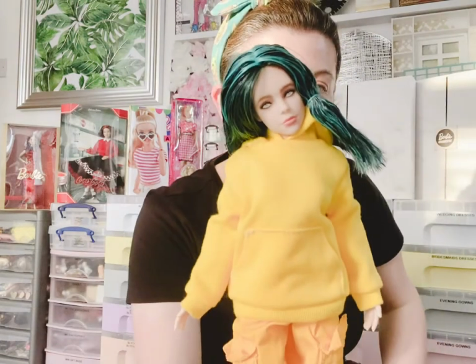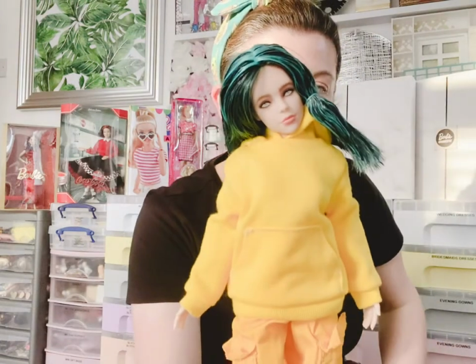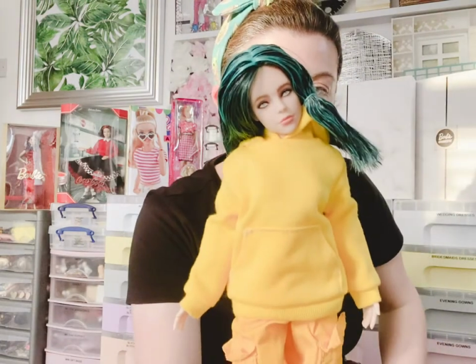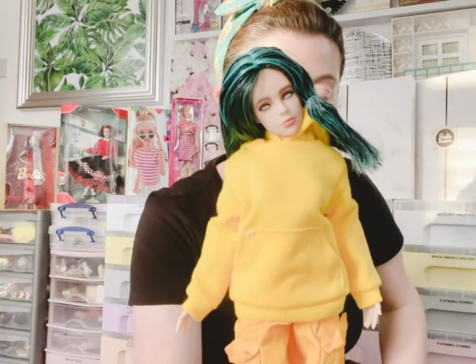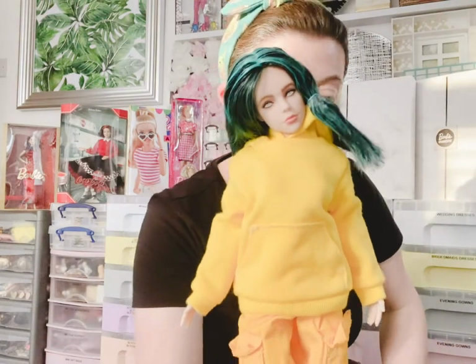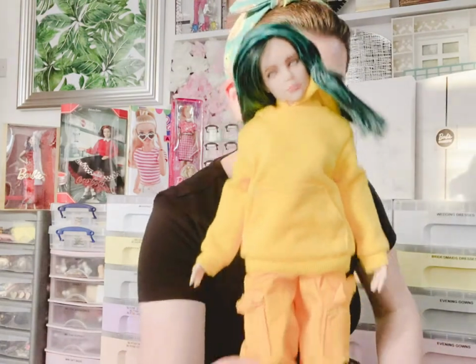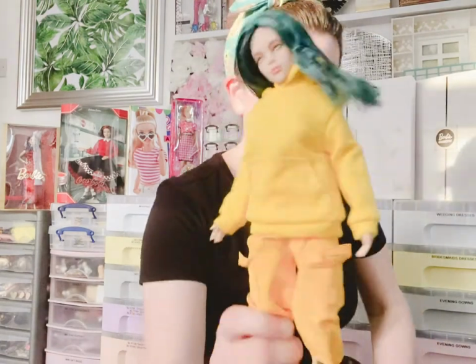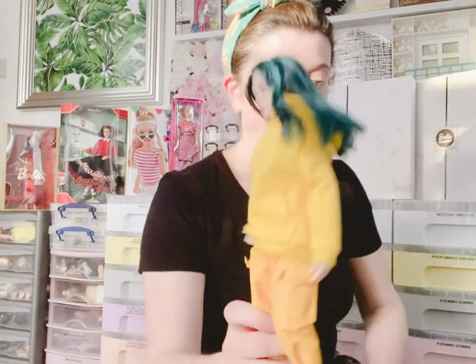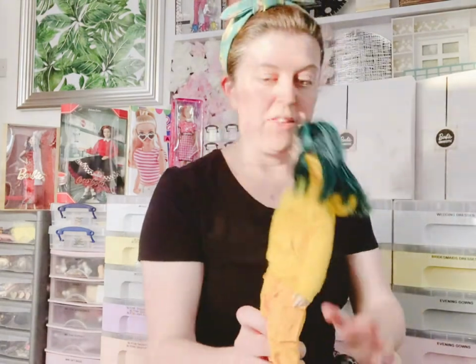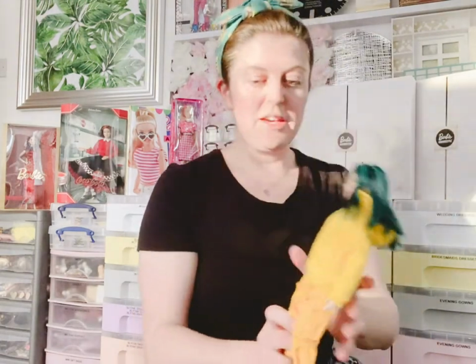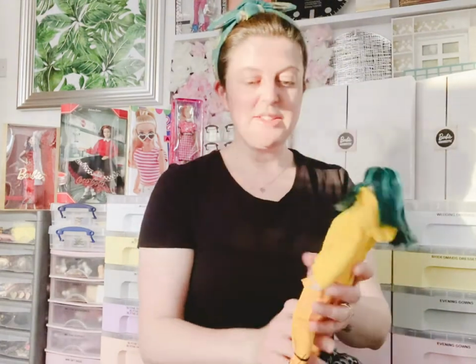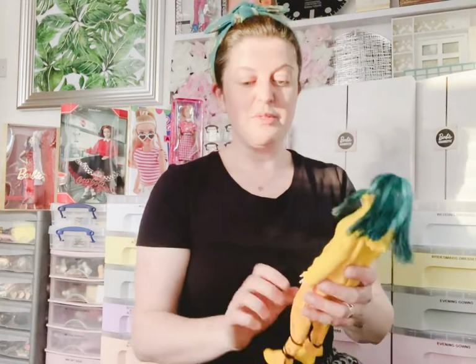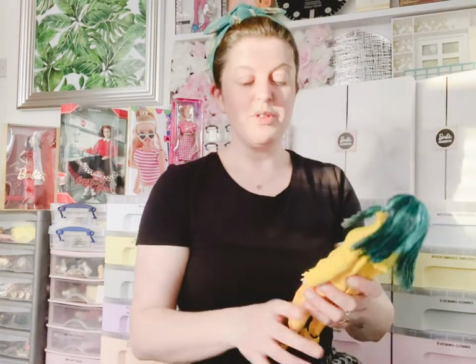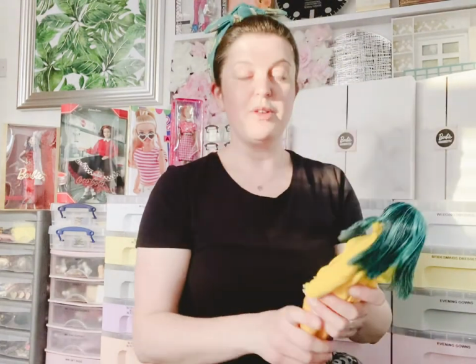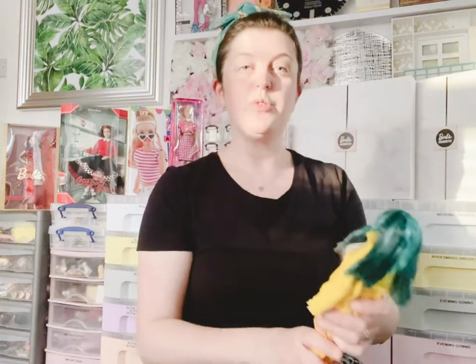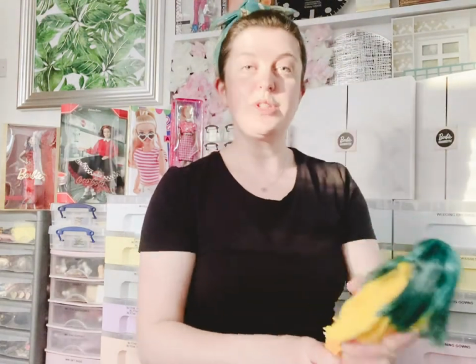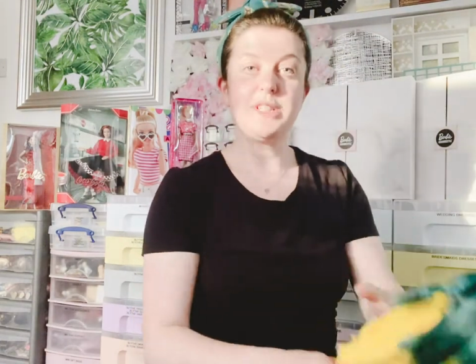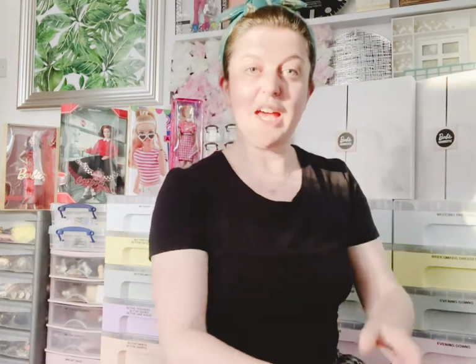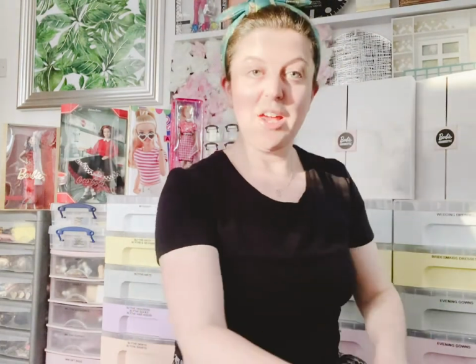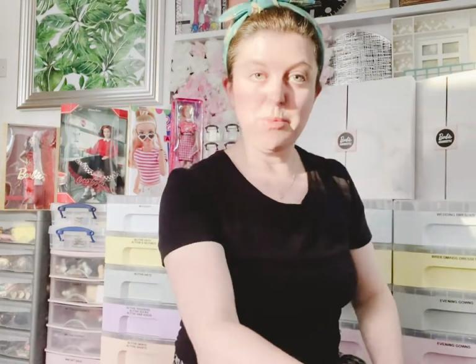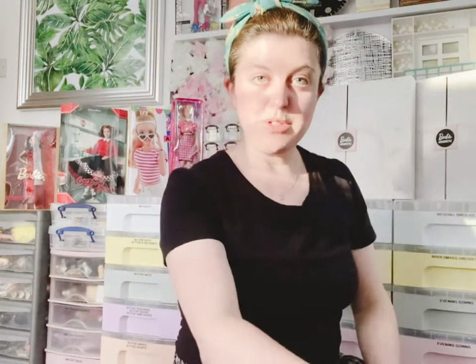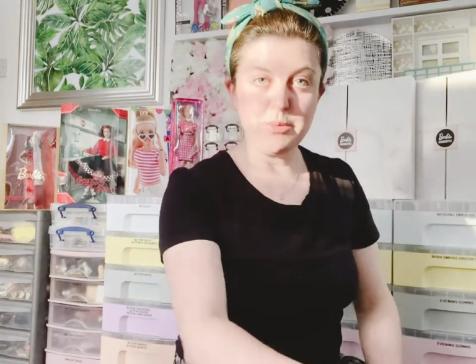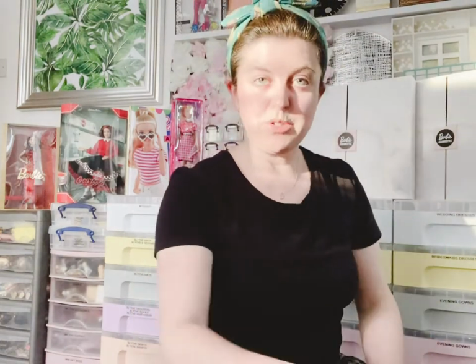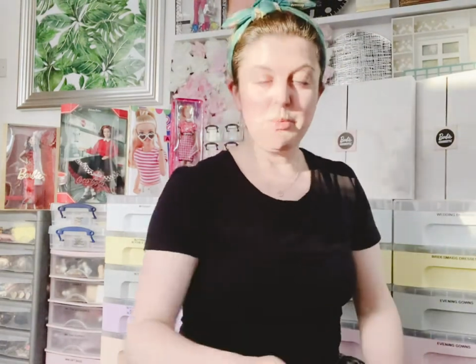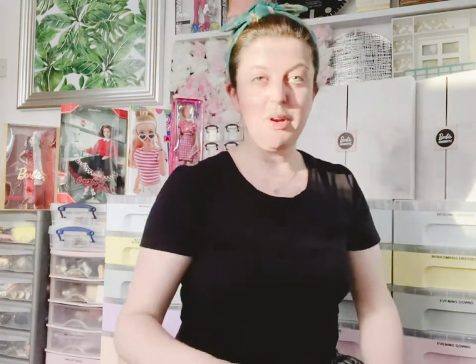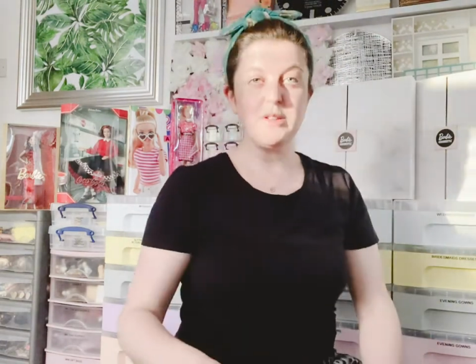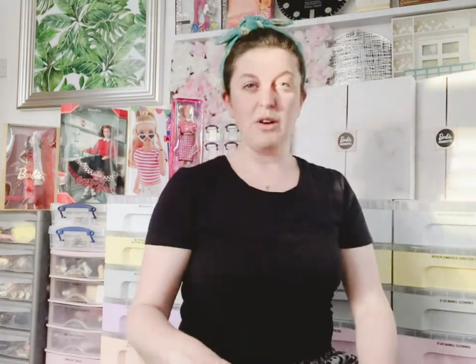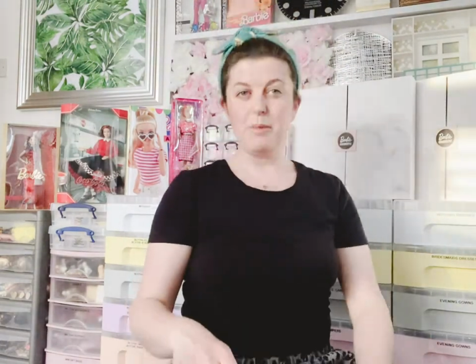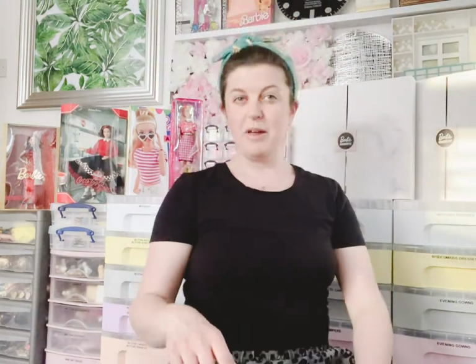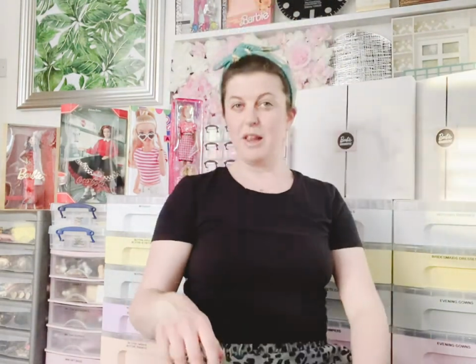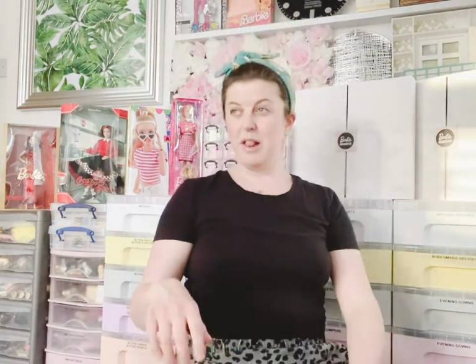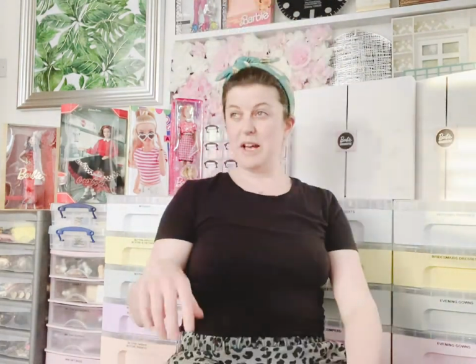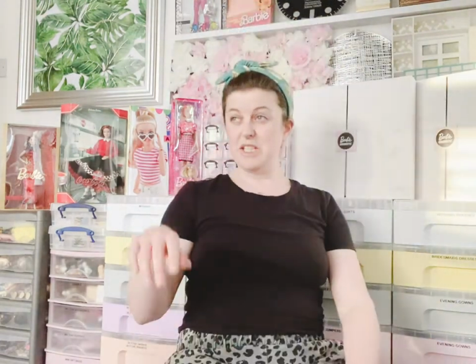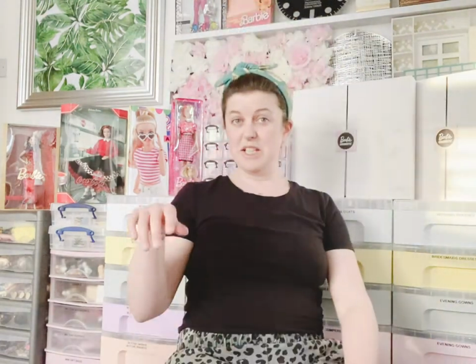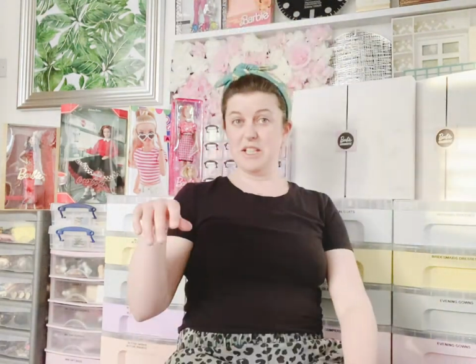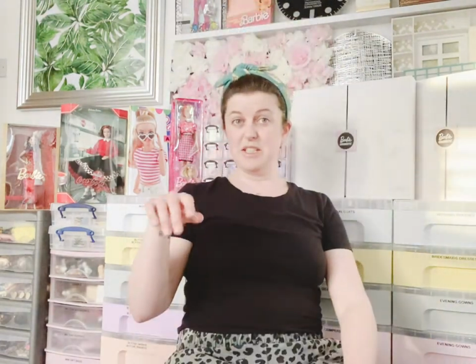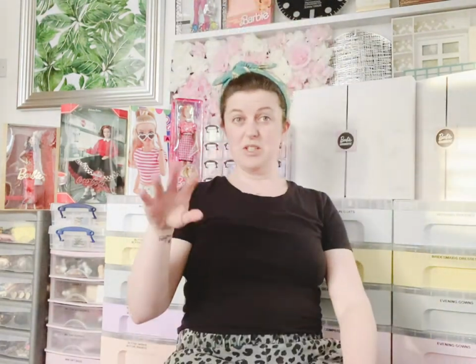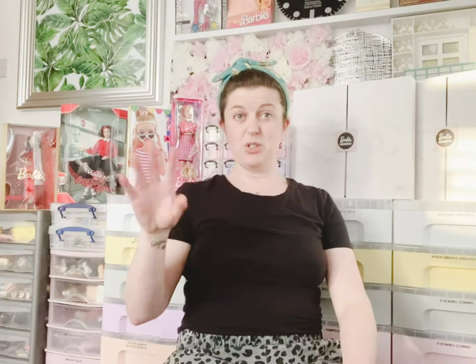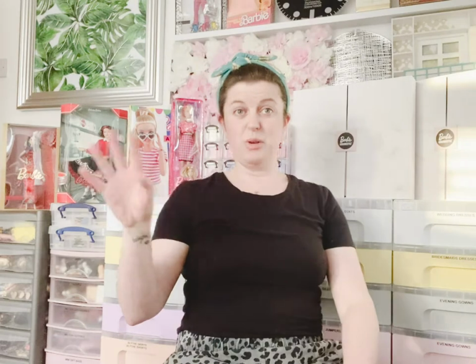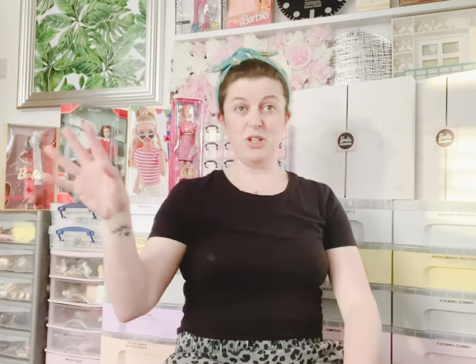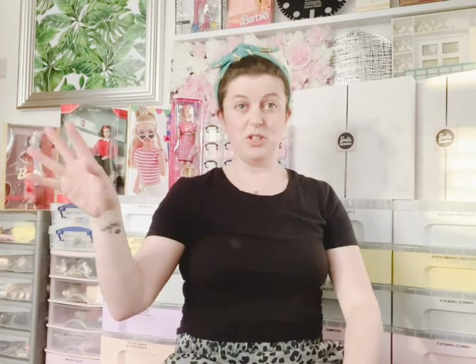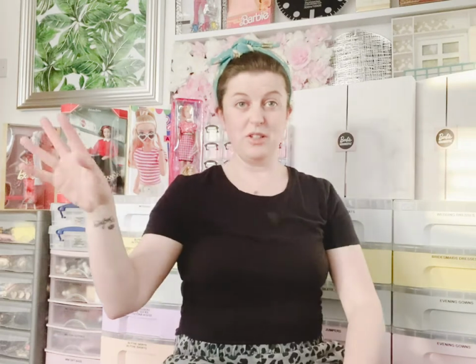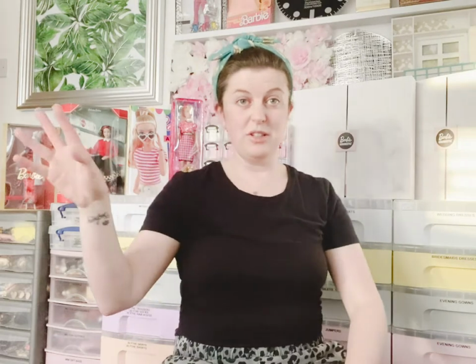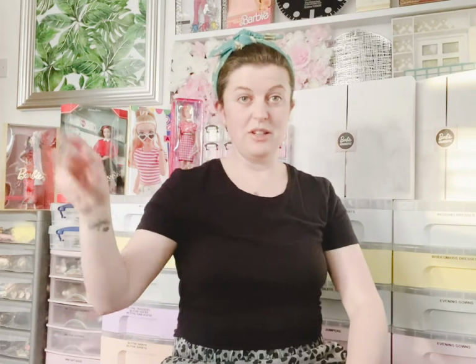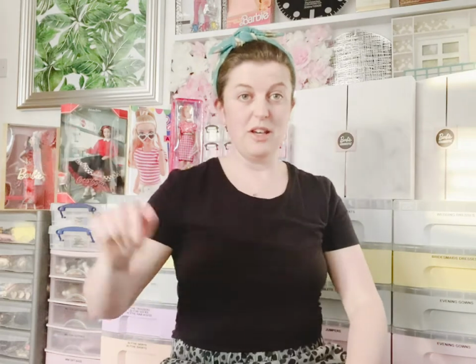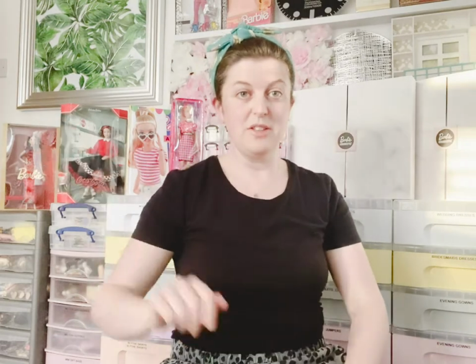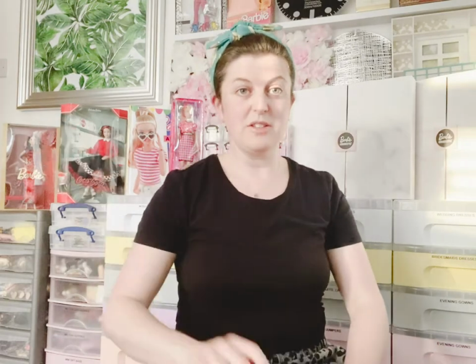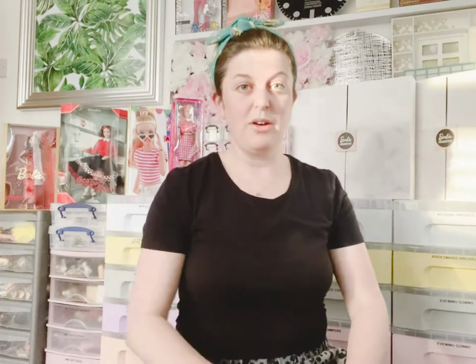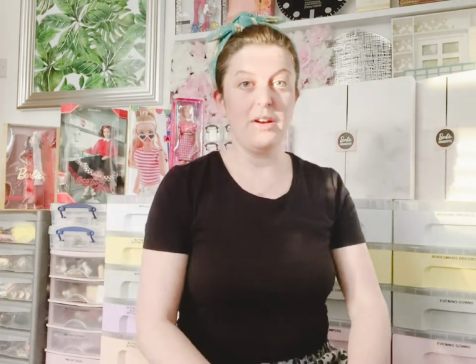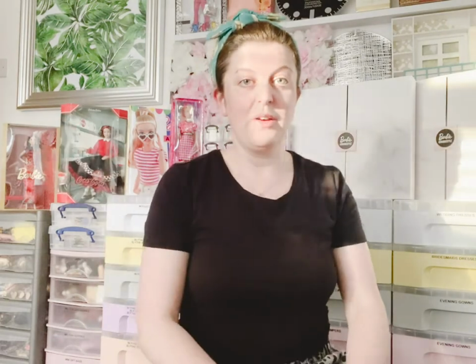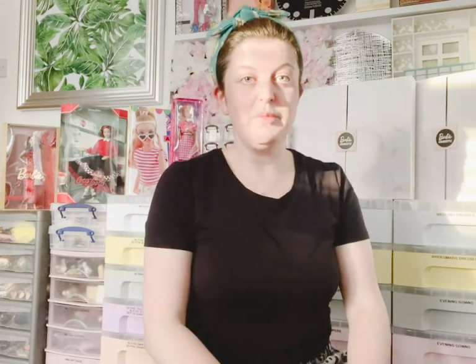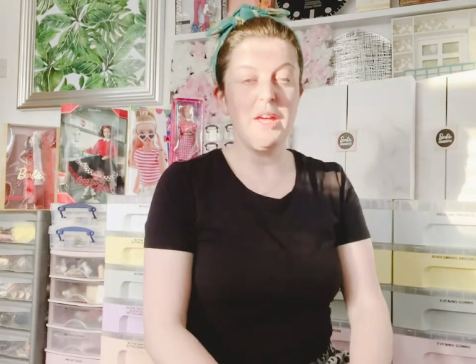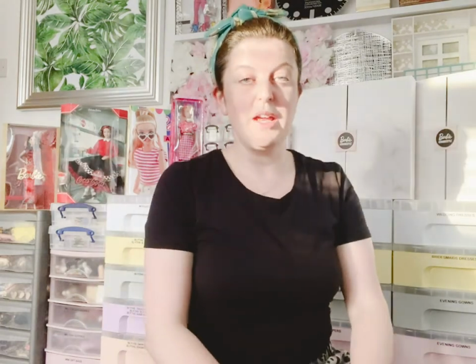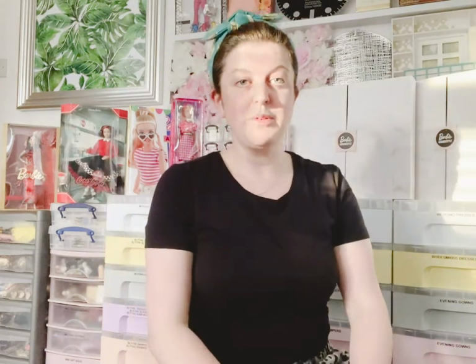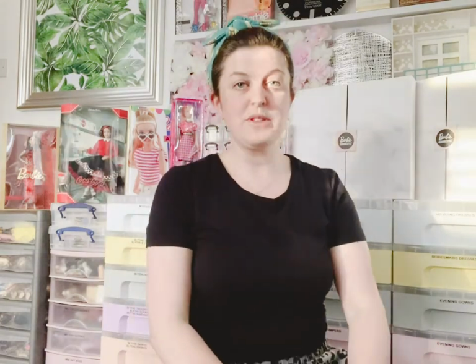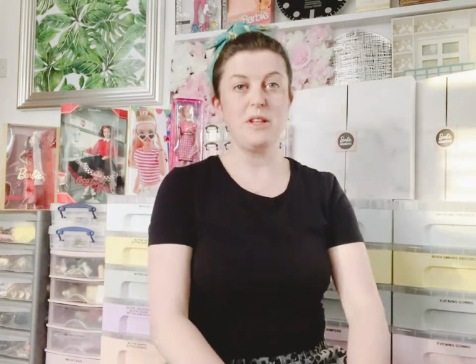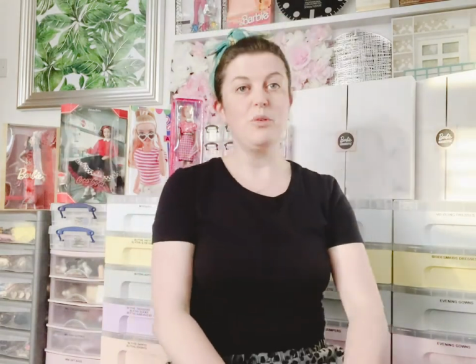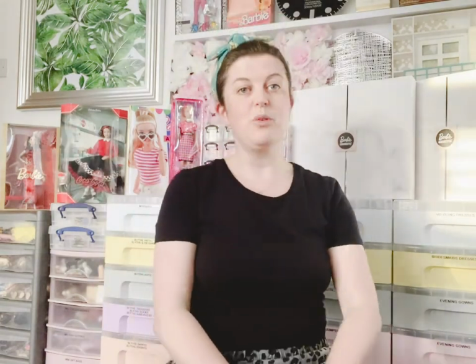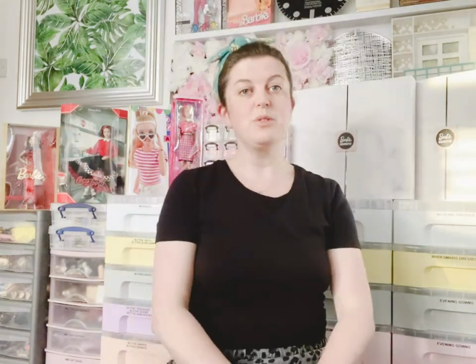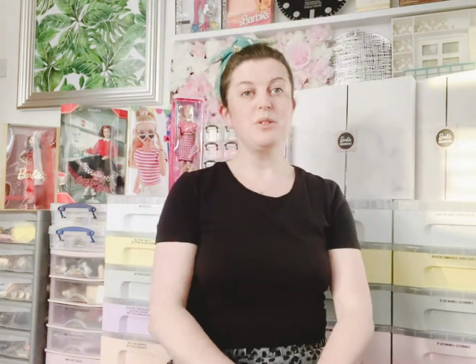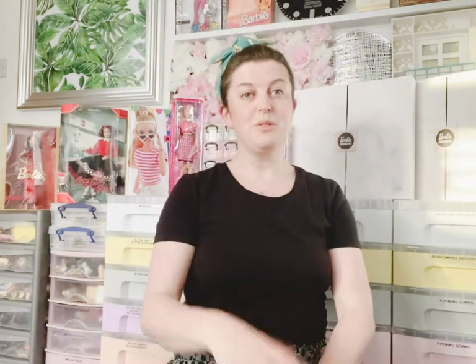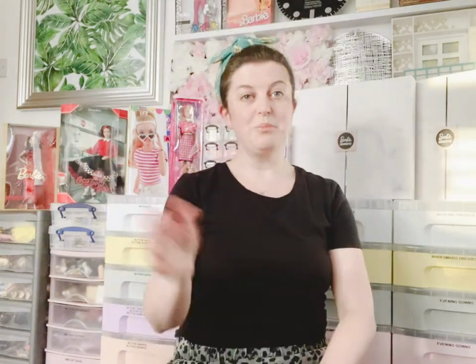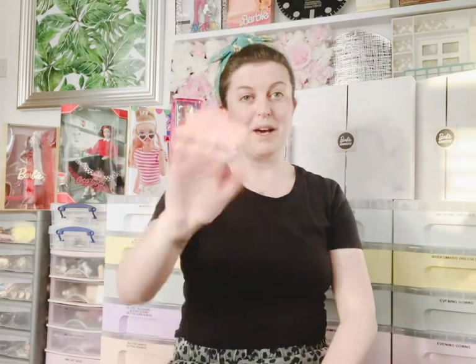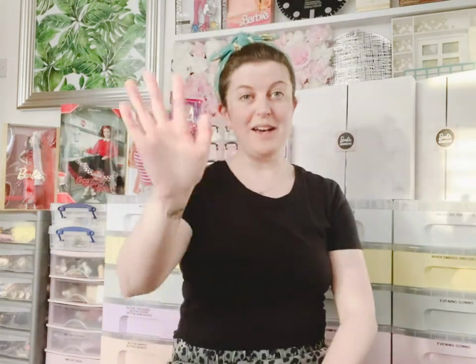So that is the Billie Eilish doll, and that is everything for today. I hope it hasn't been too boring. Sorry about the lighting situation, and I will see you all soon. Bye bye!